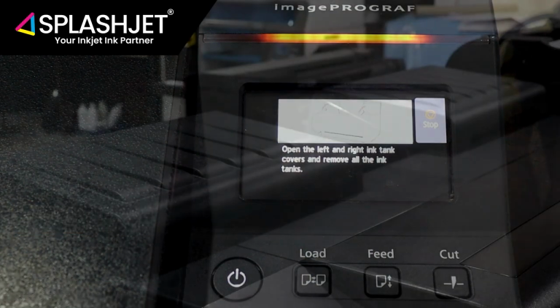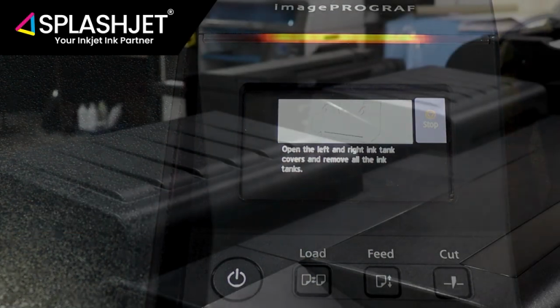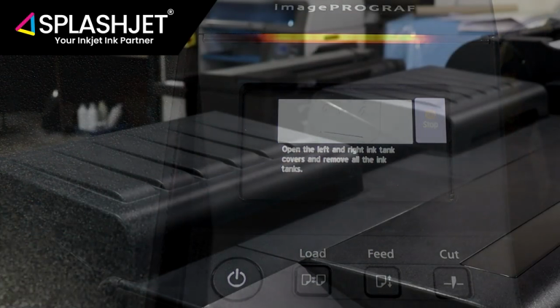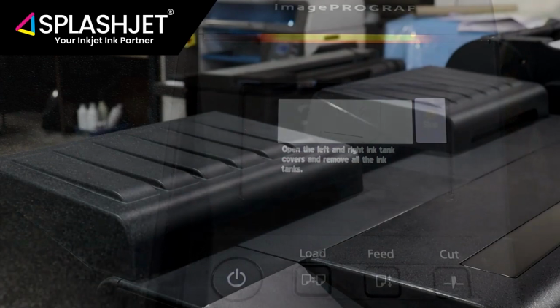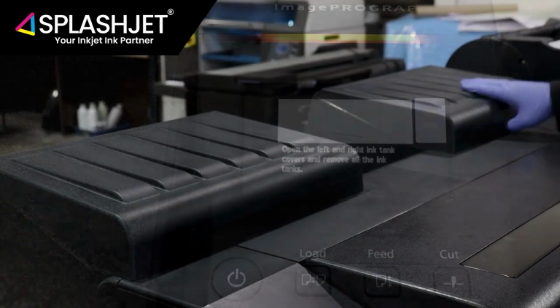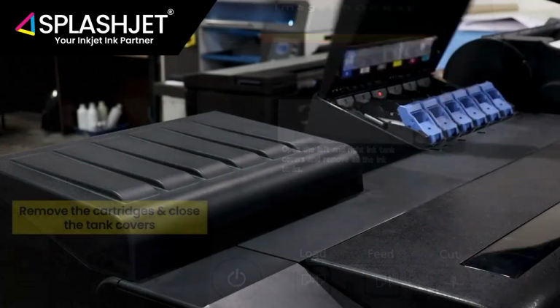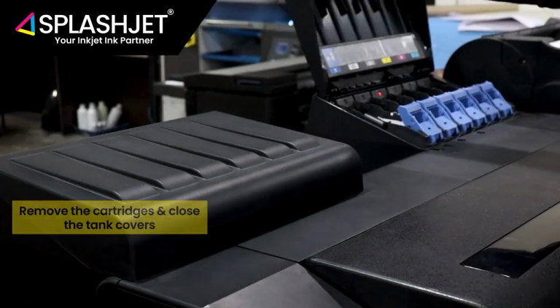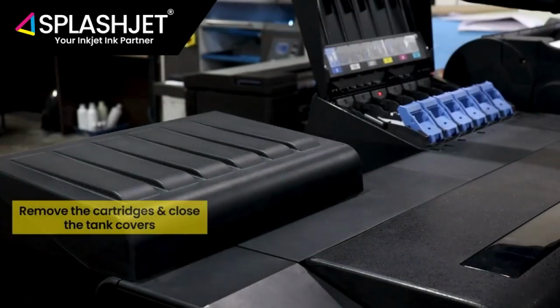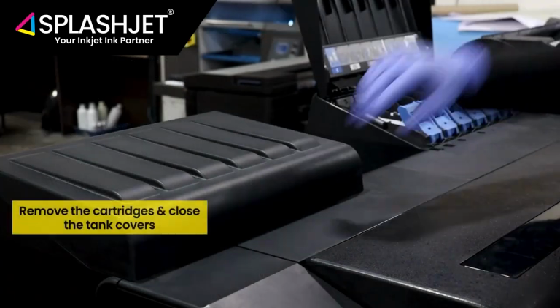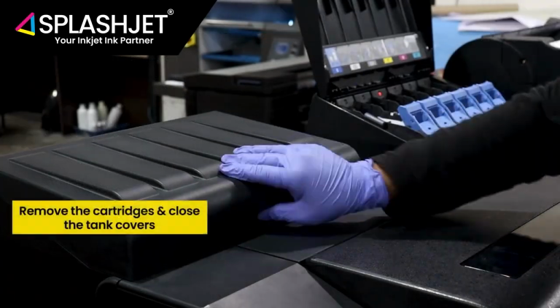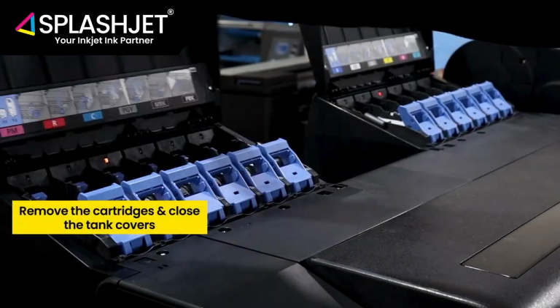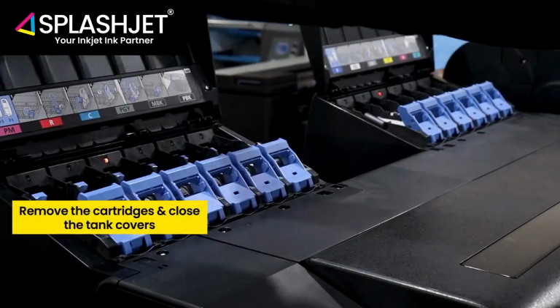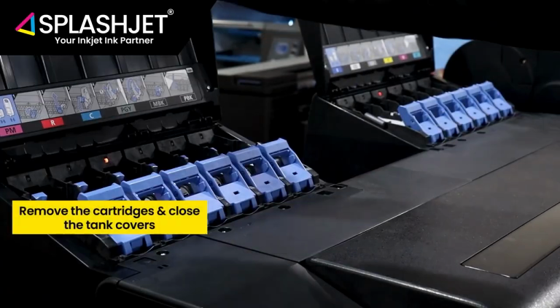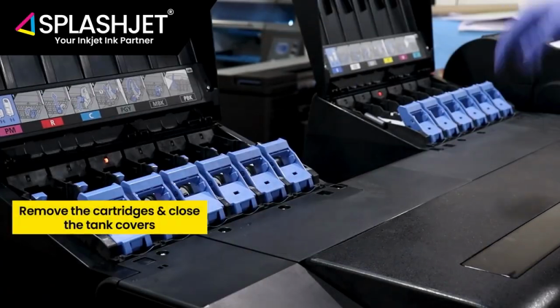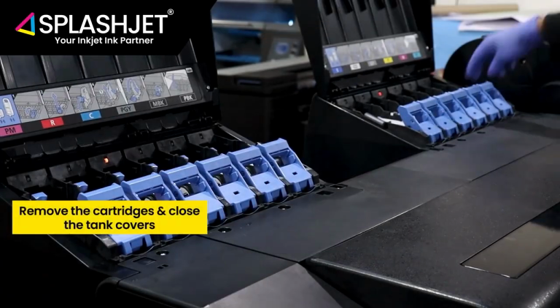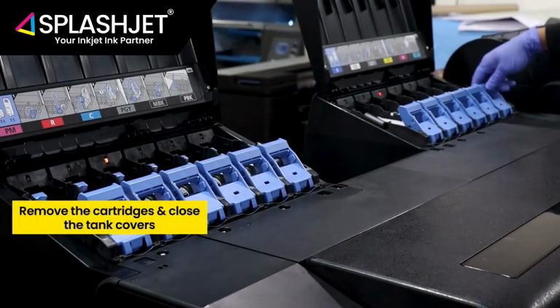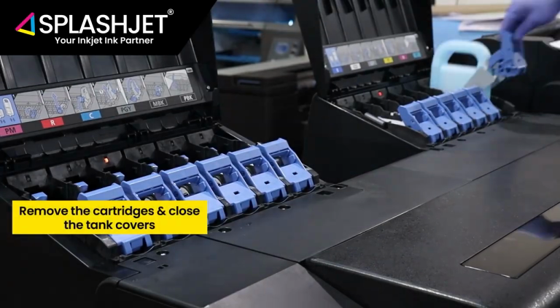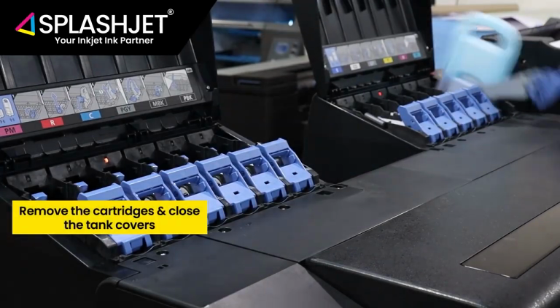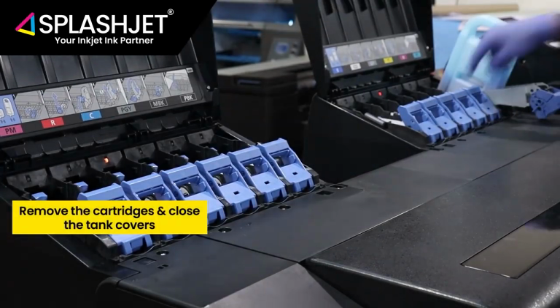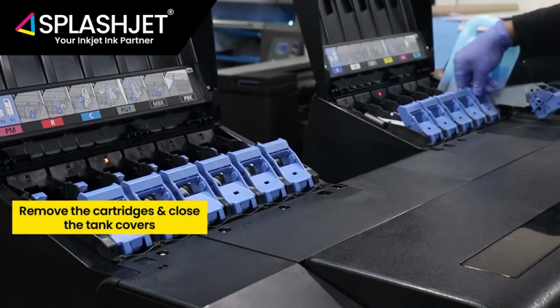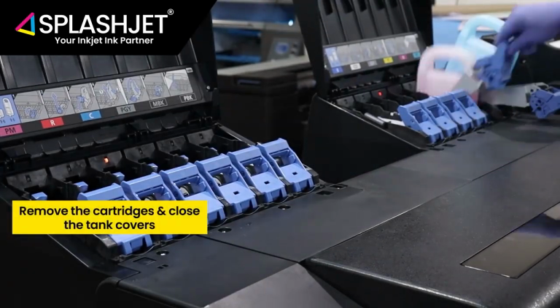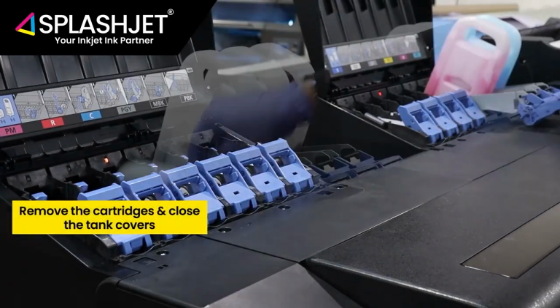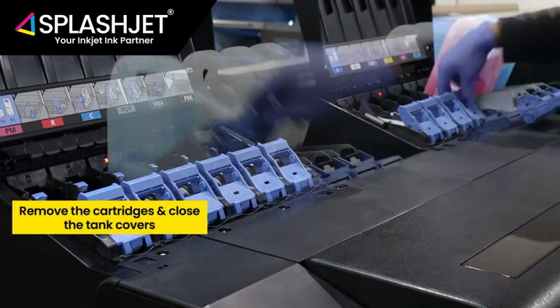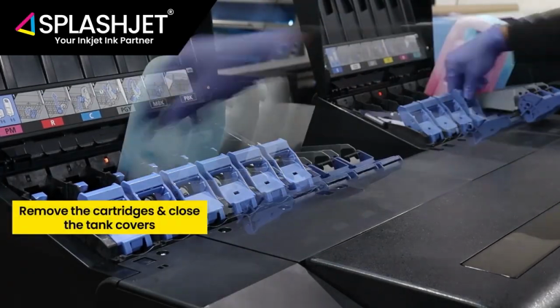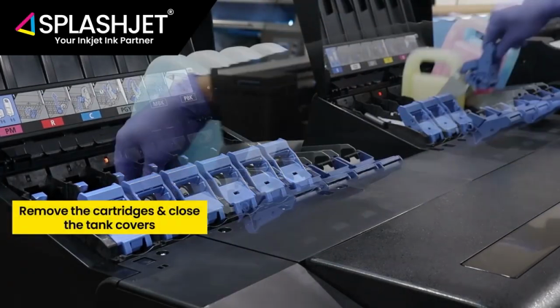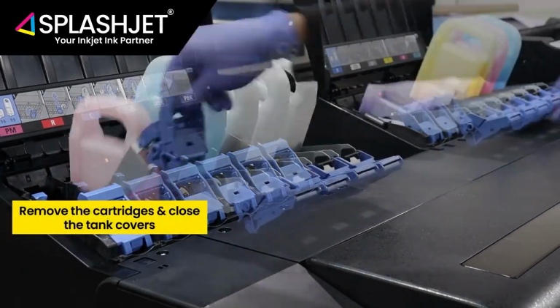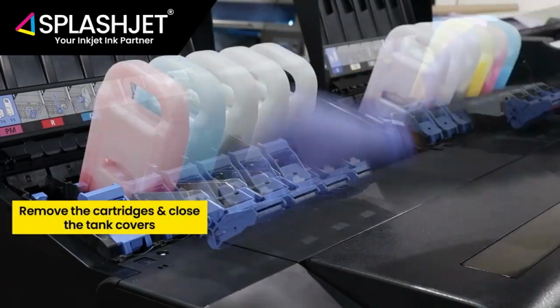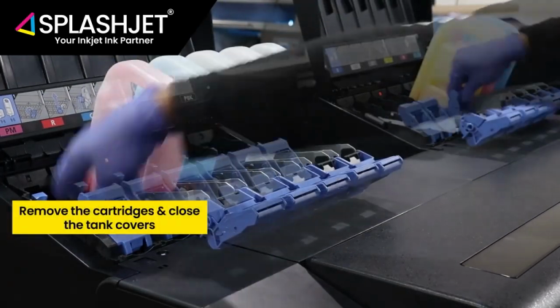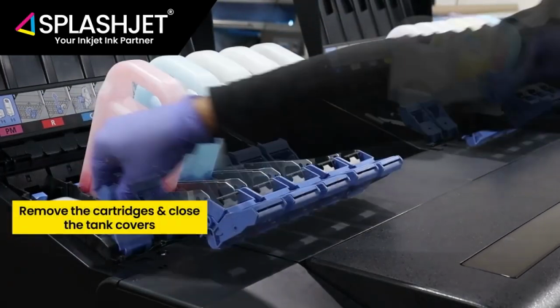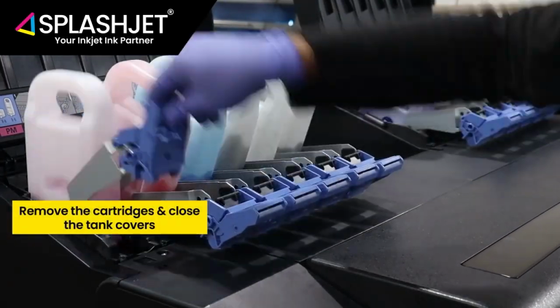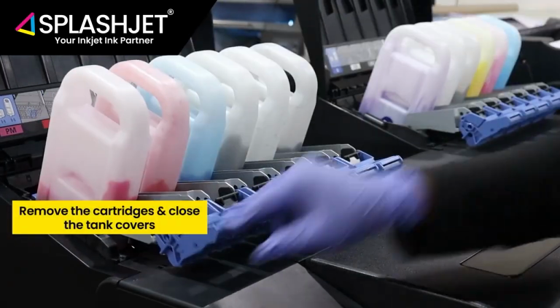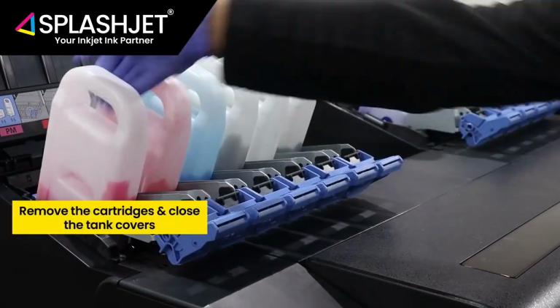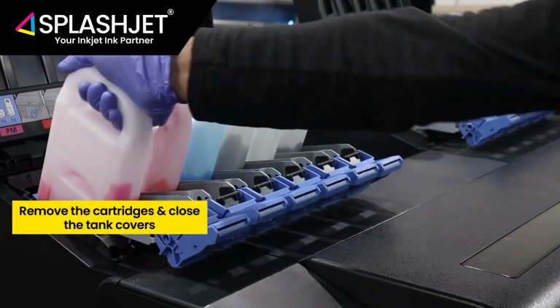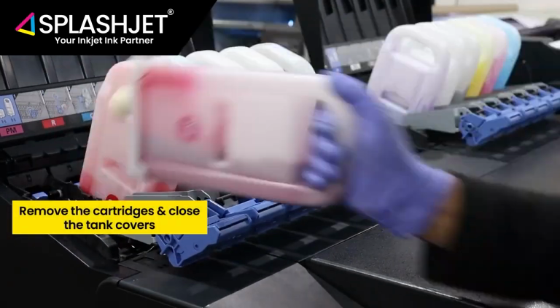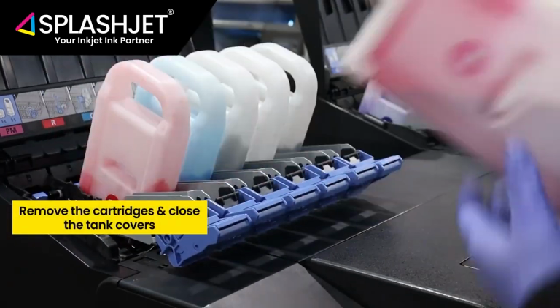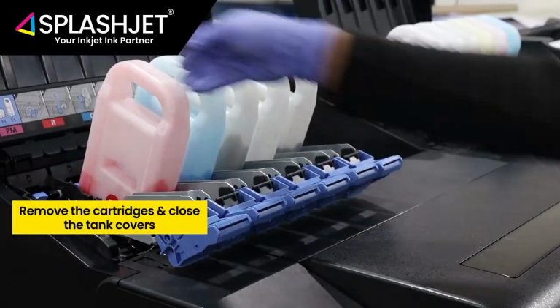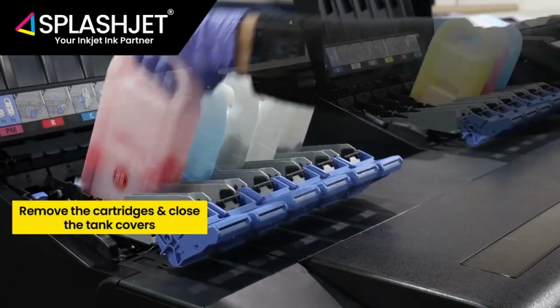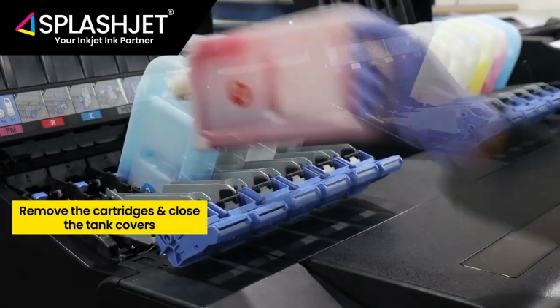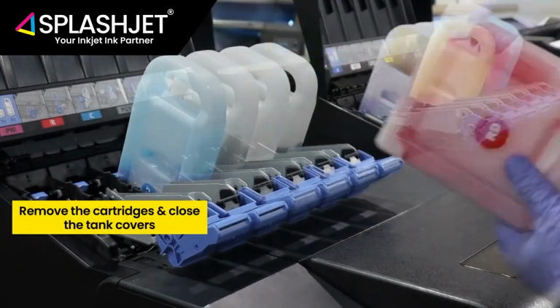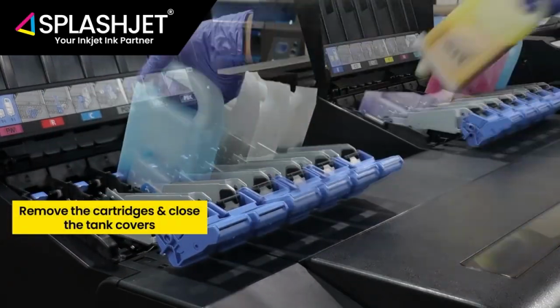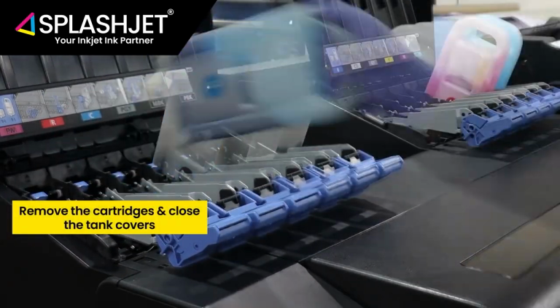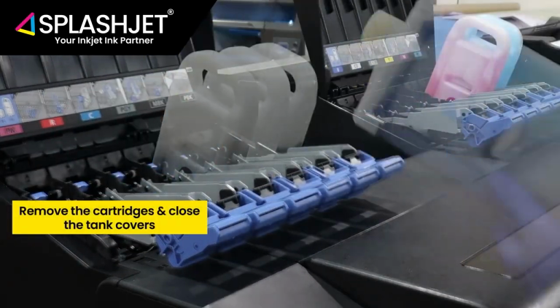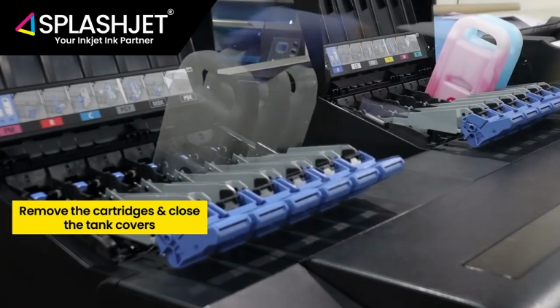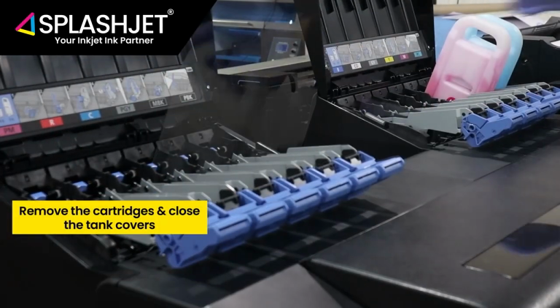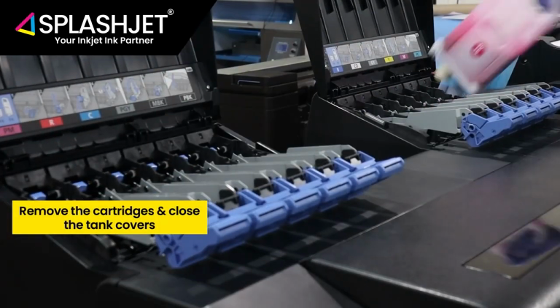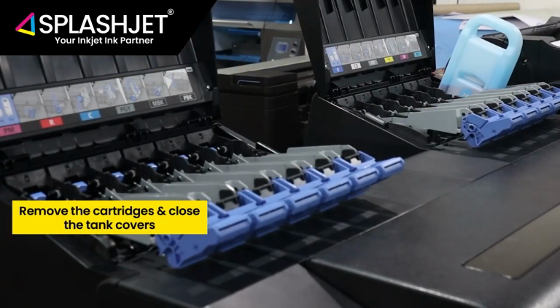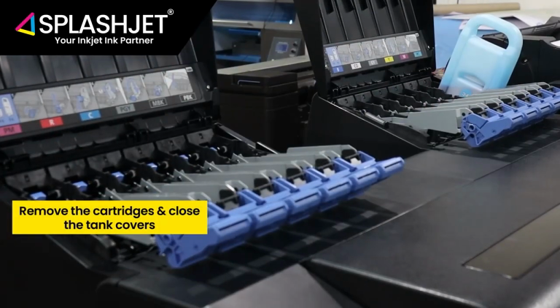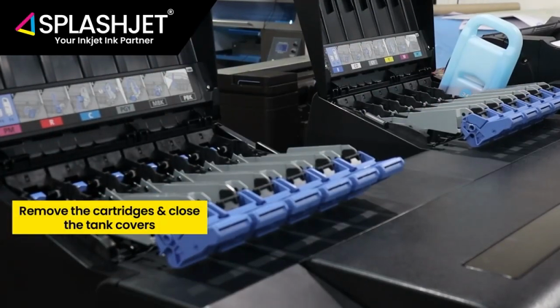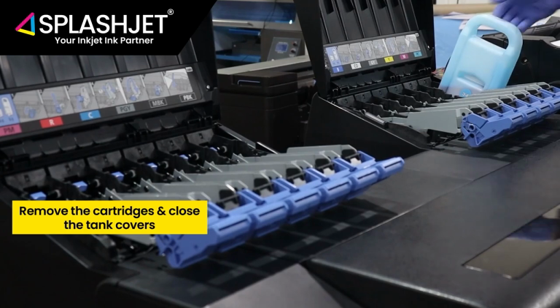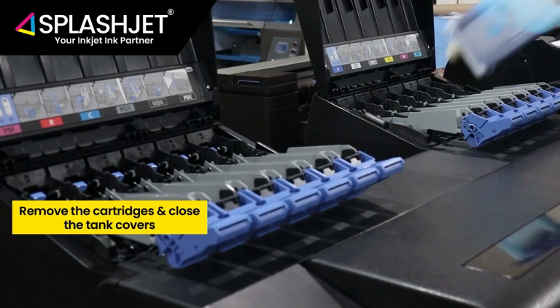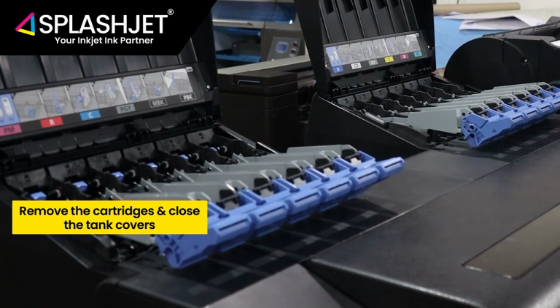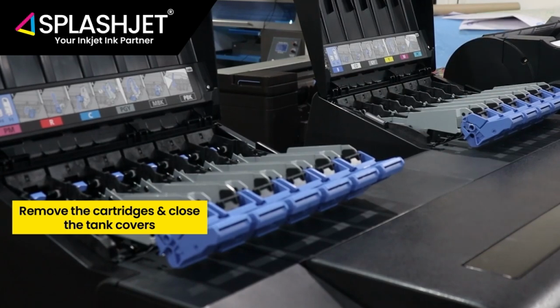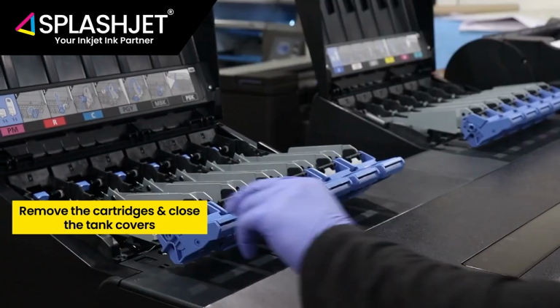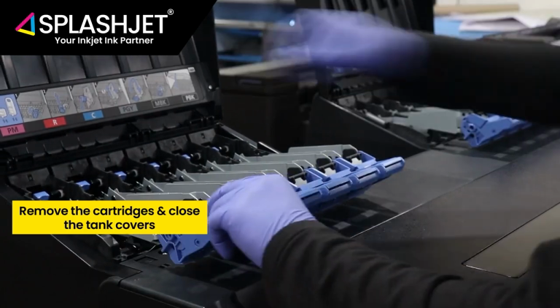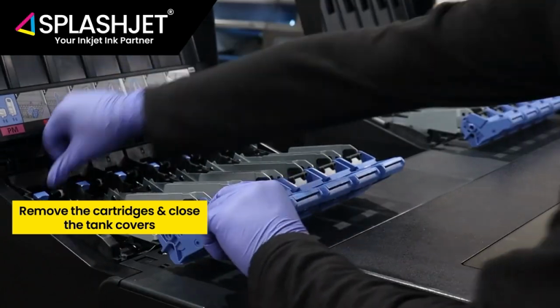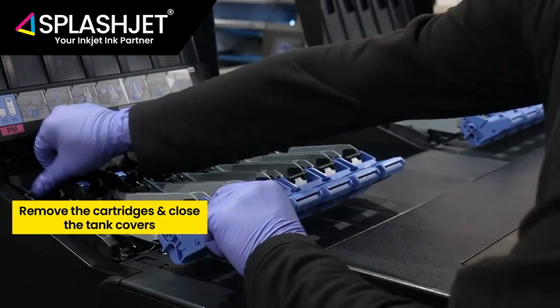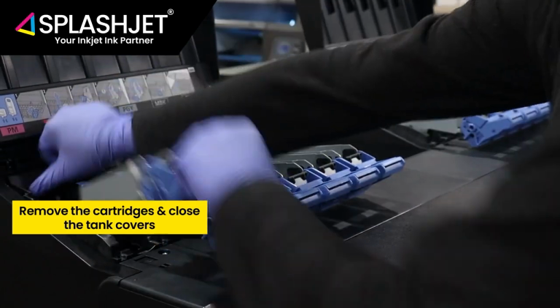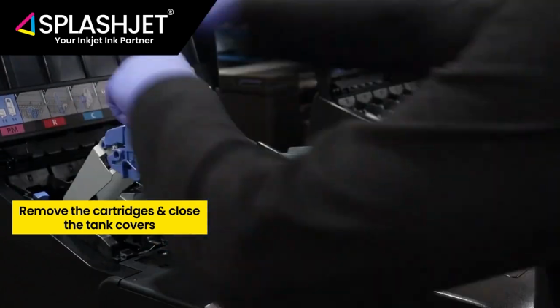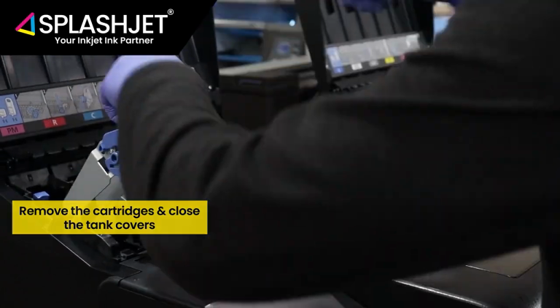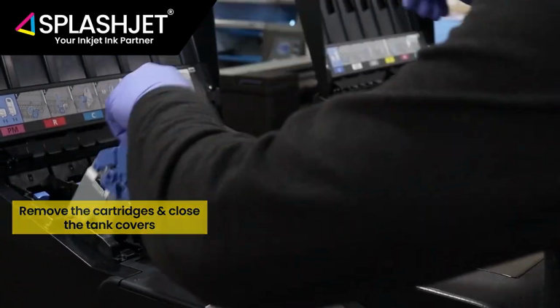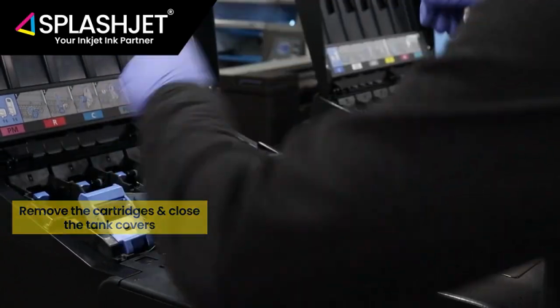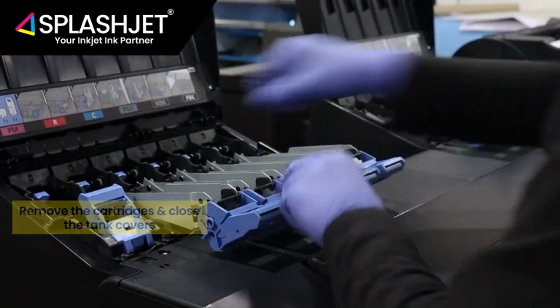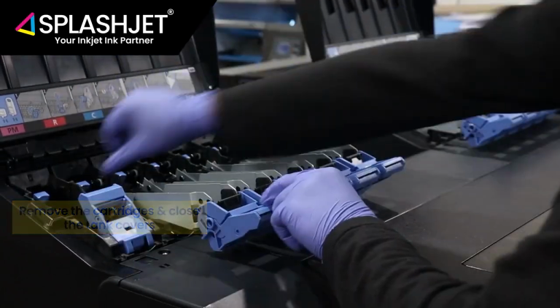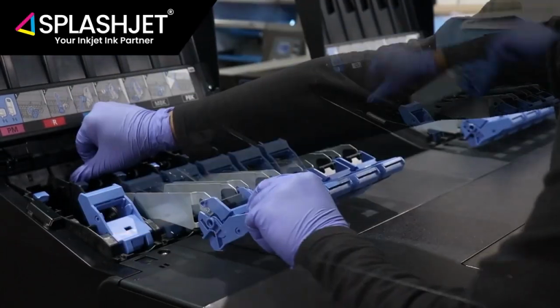Now follow the instructions and take all the cartridges out. After that, close them all and the tank covers as instructed.